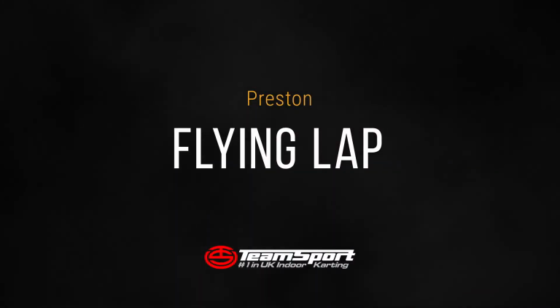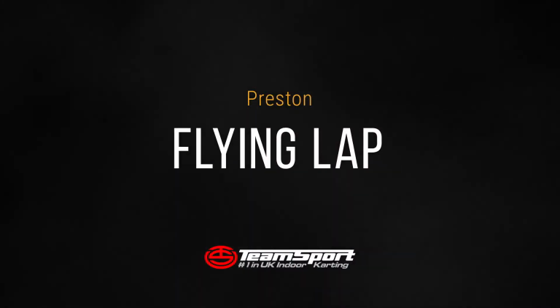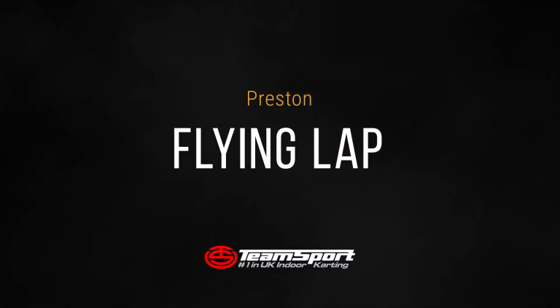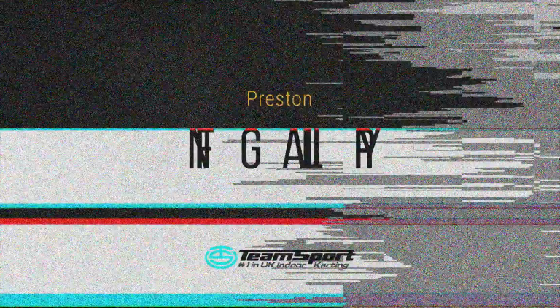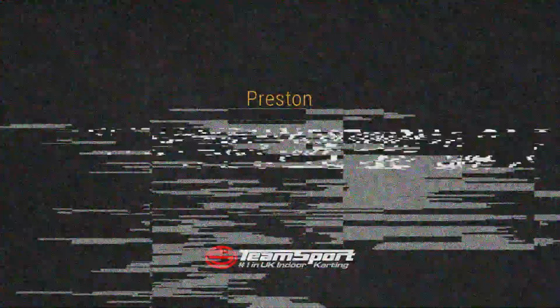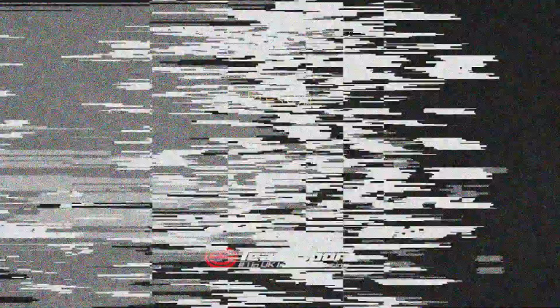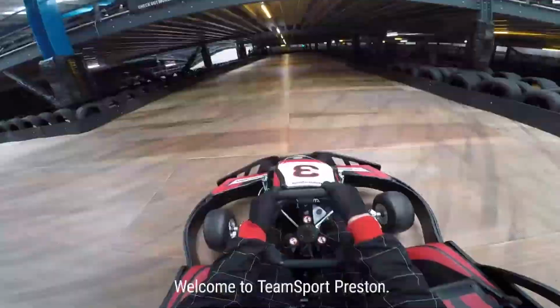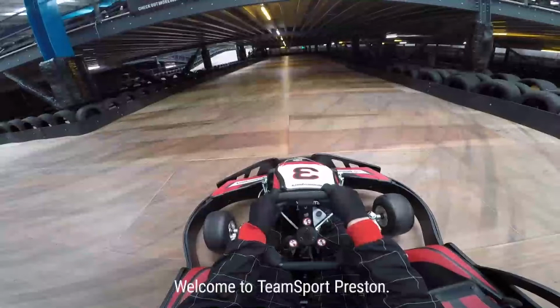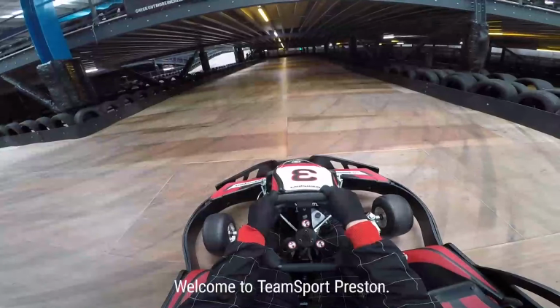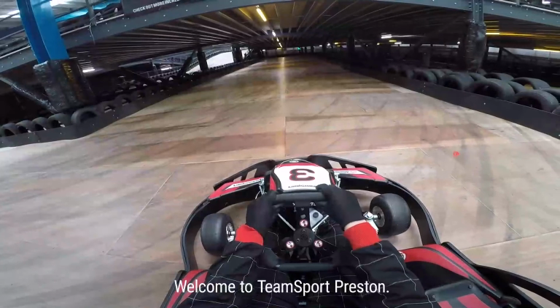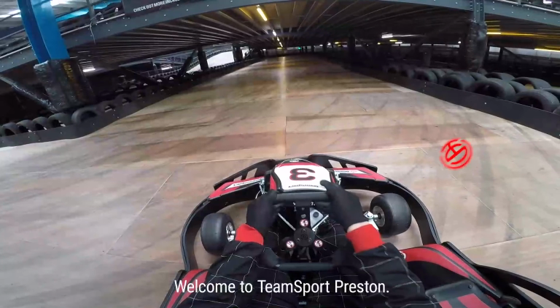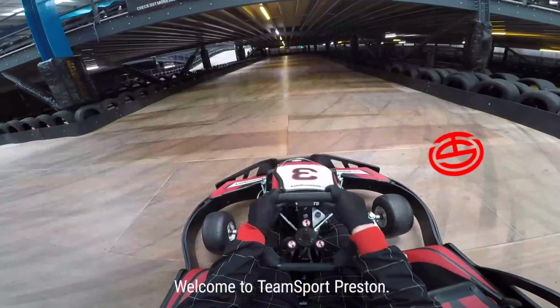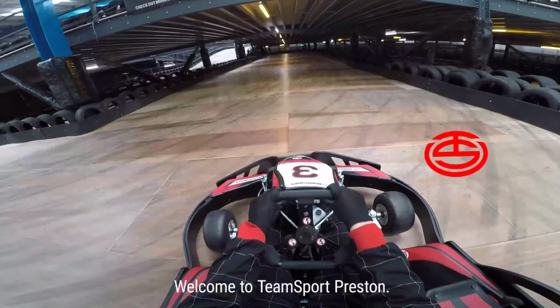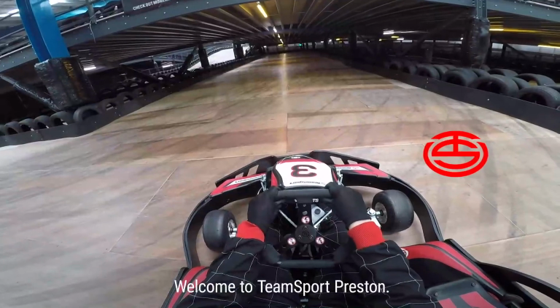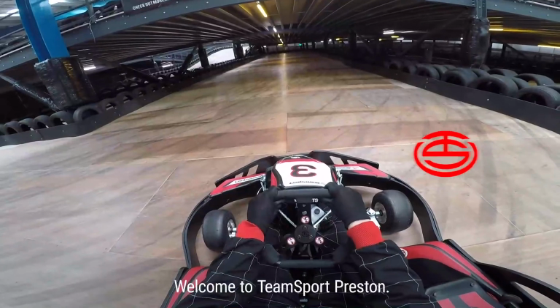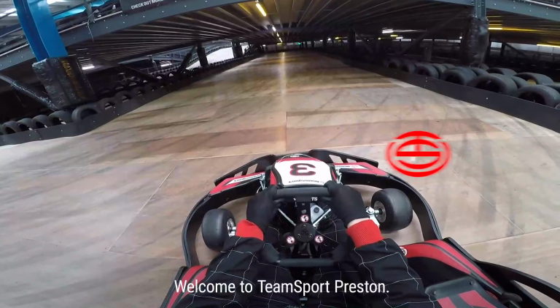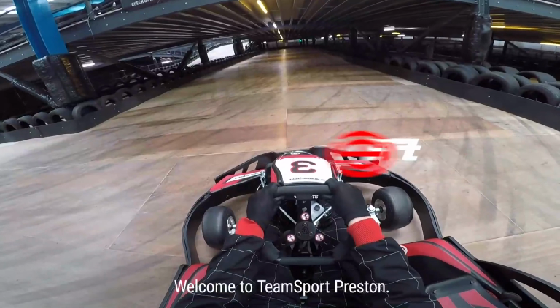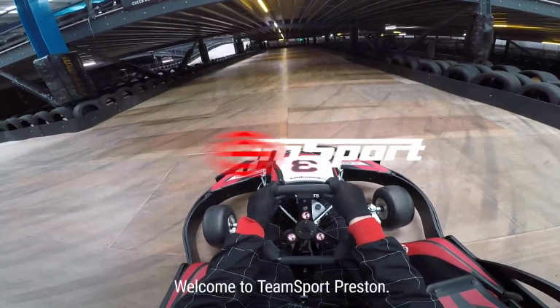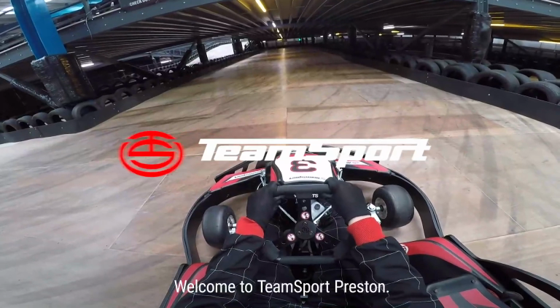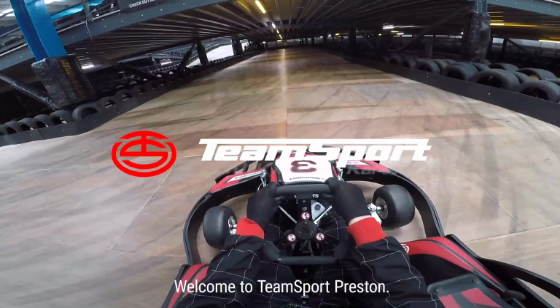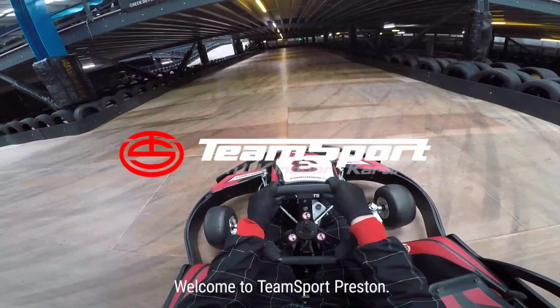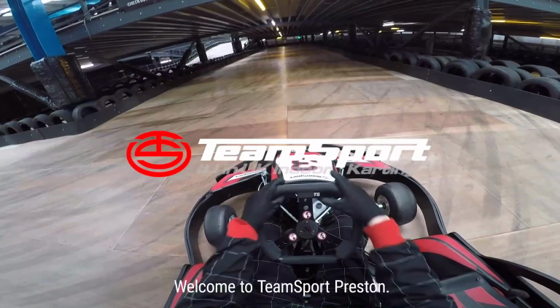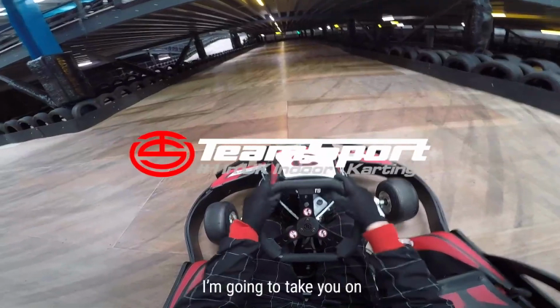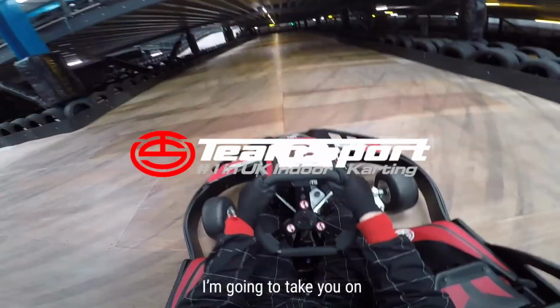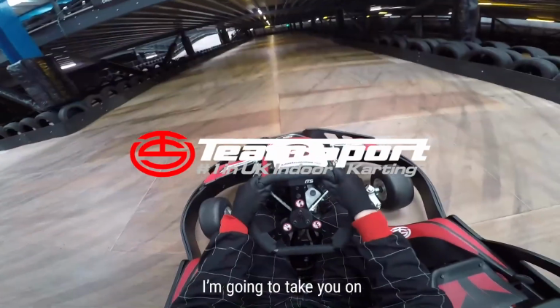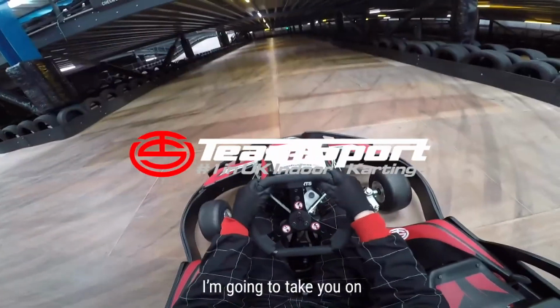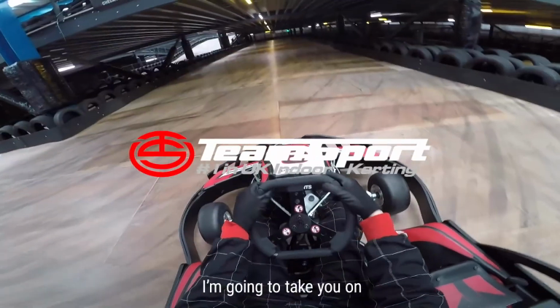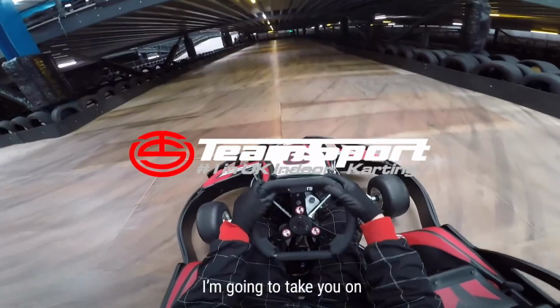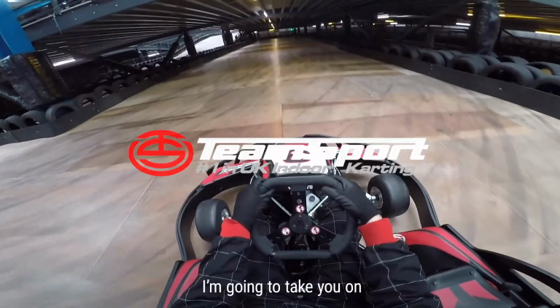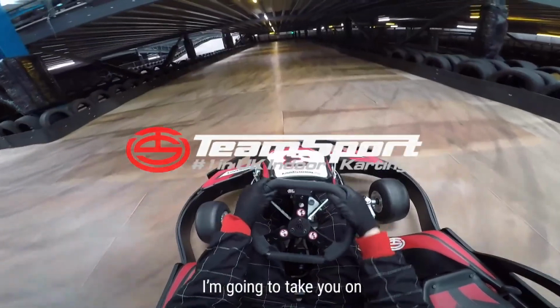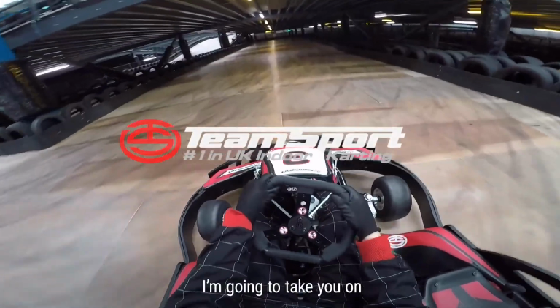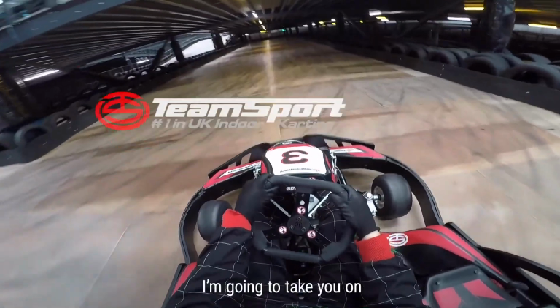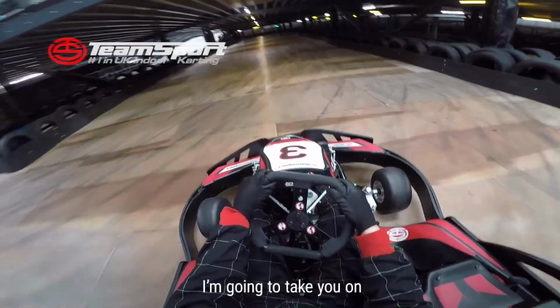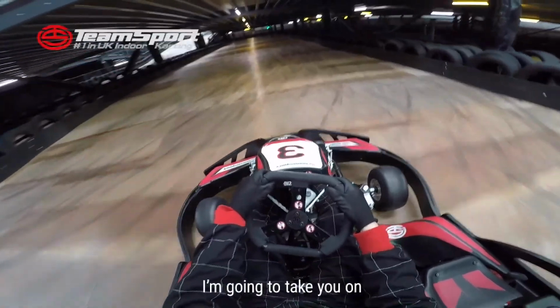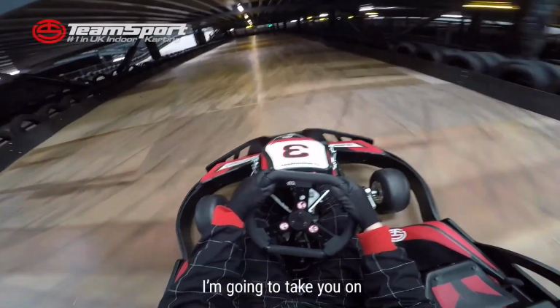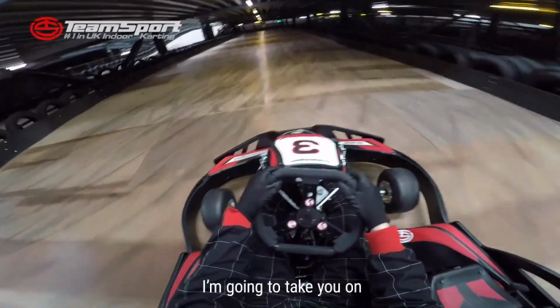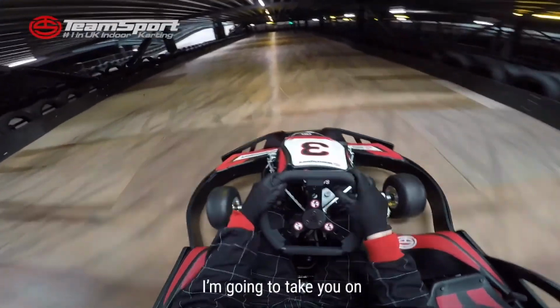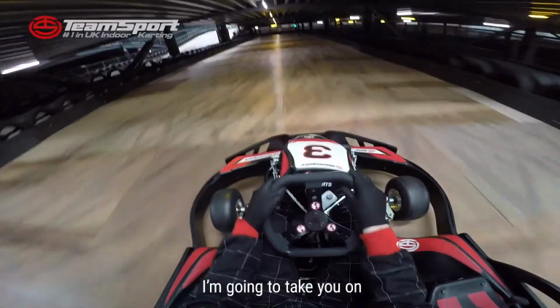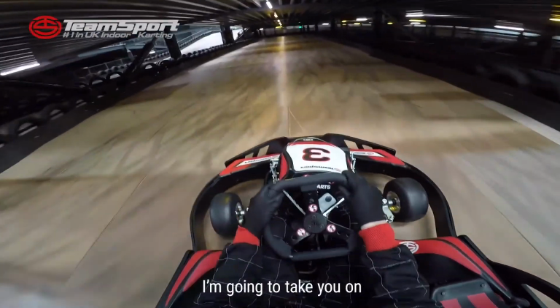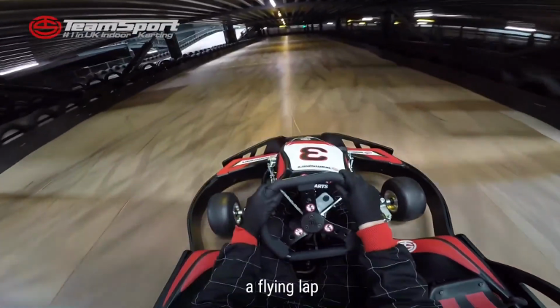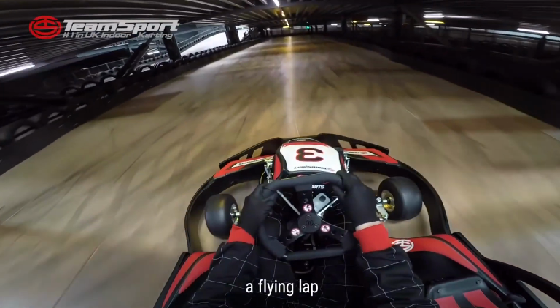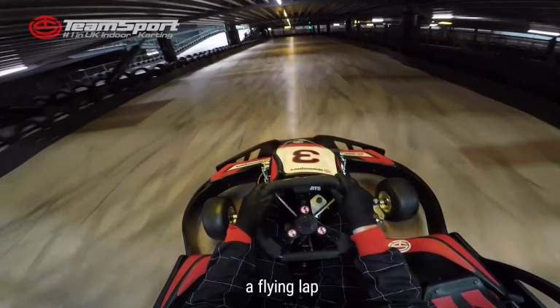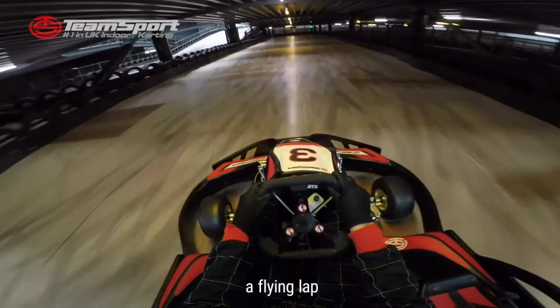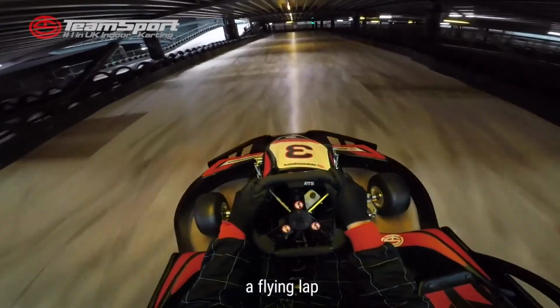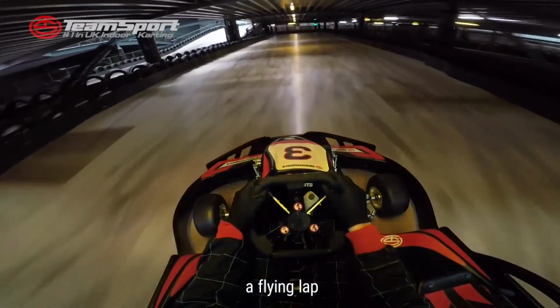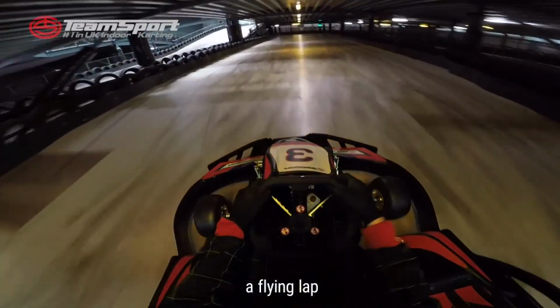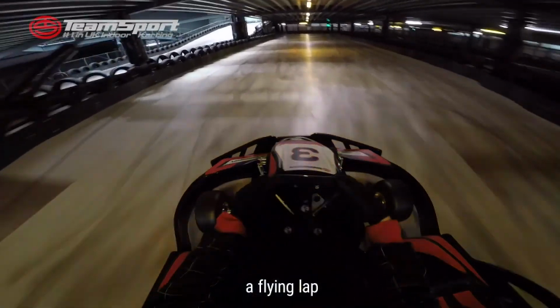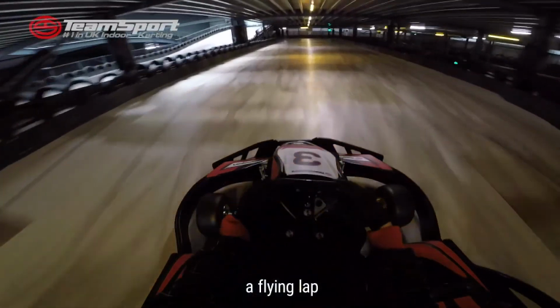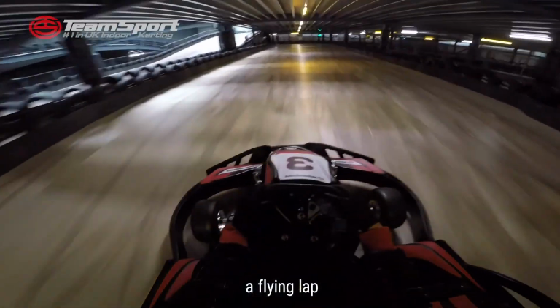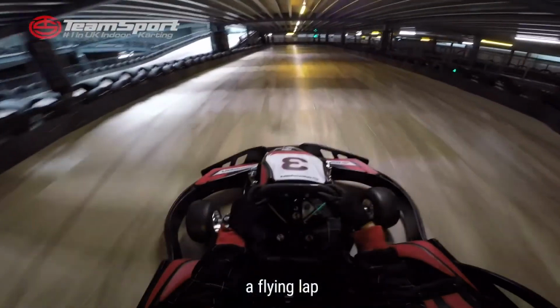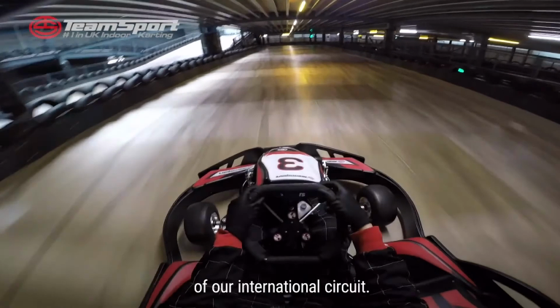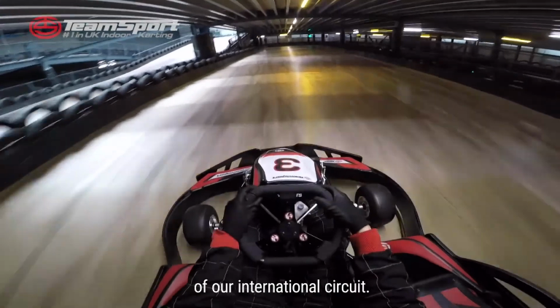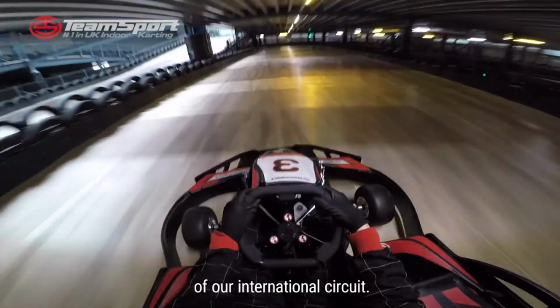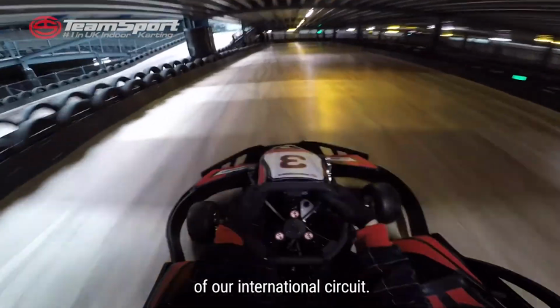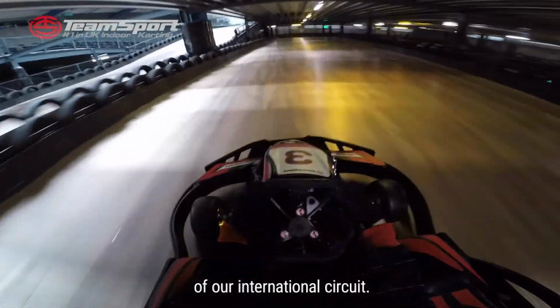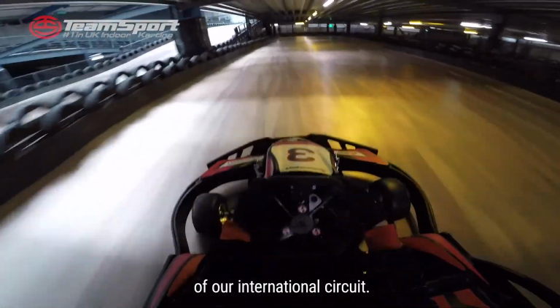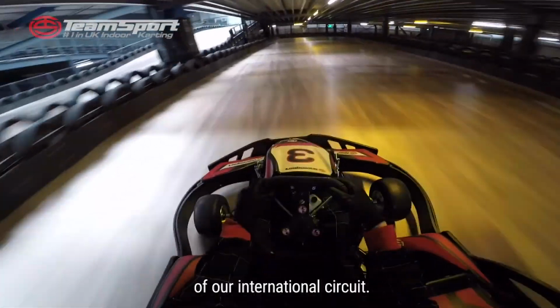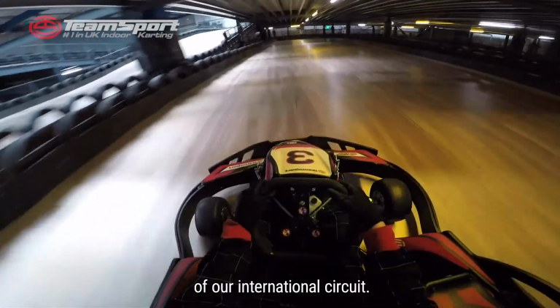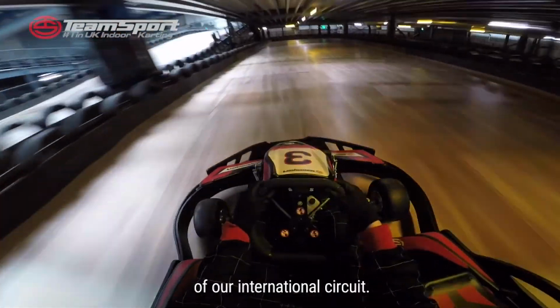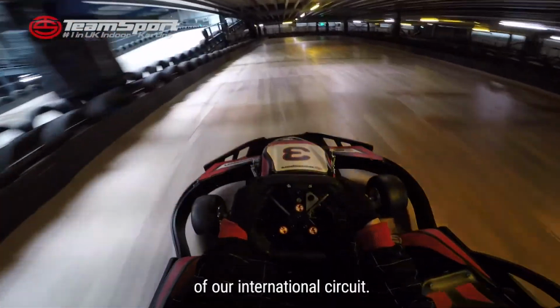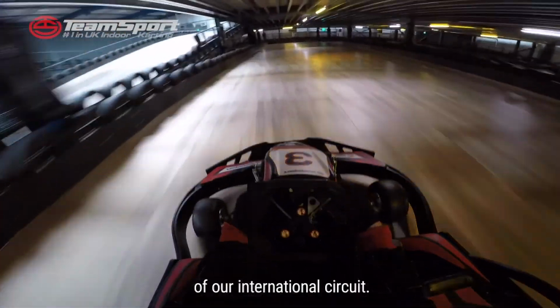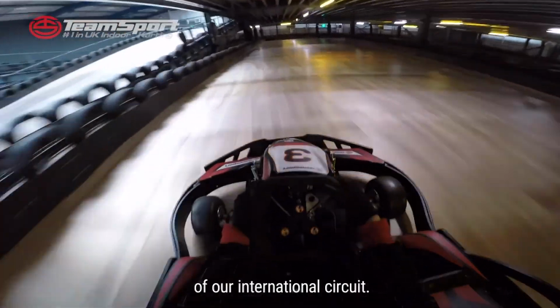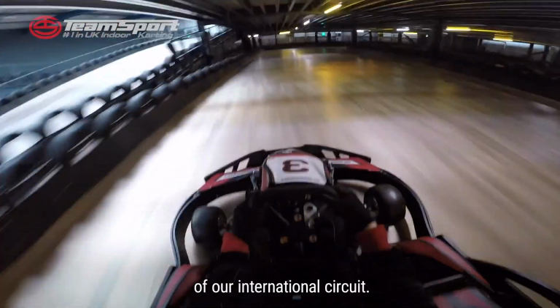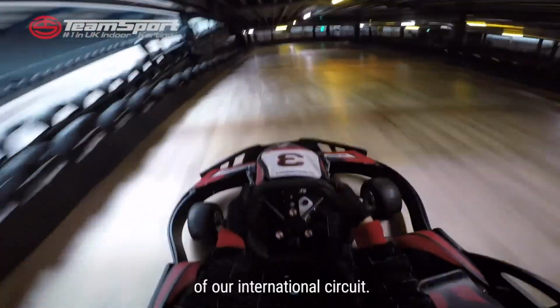Here we go, welcome to T-Sport Preston. I'm going to take you on a fly lap of our international circuit.